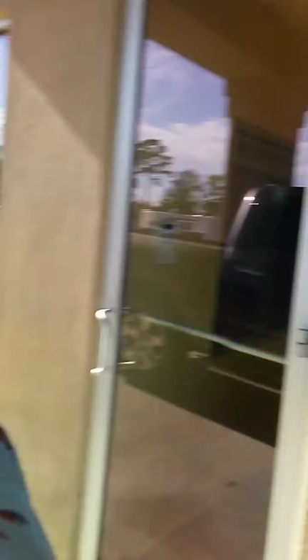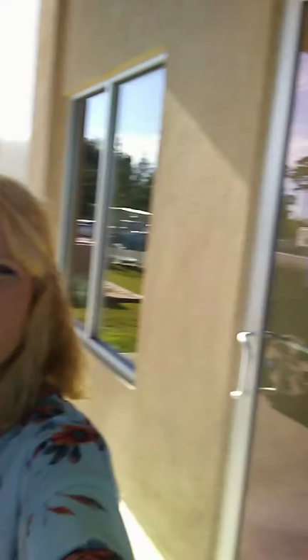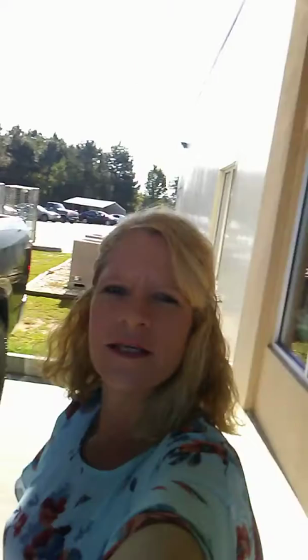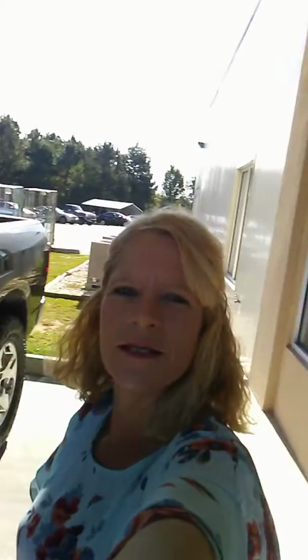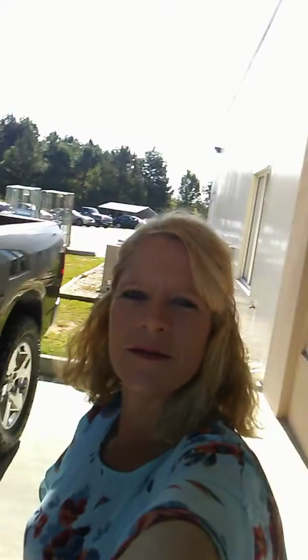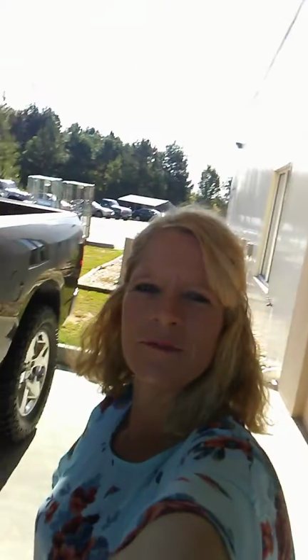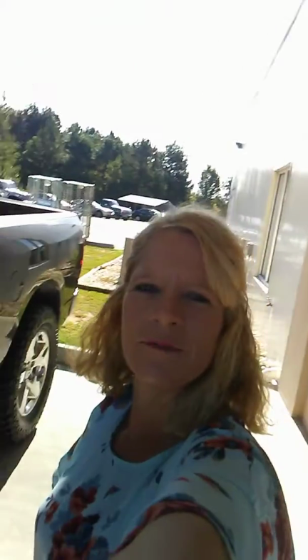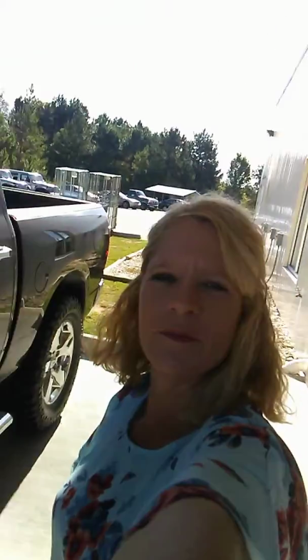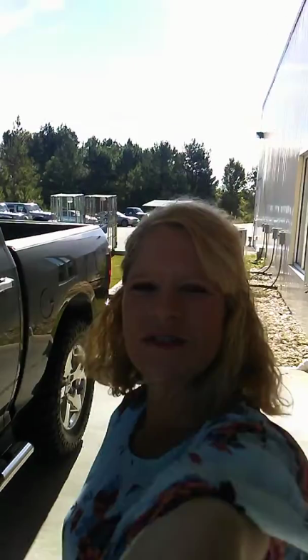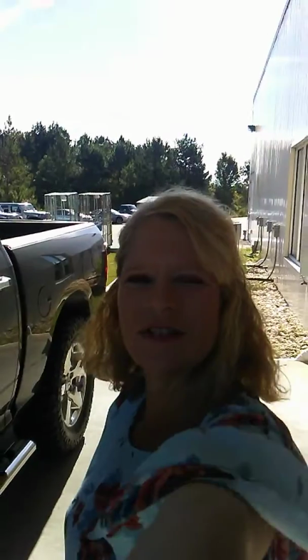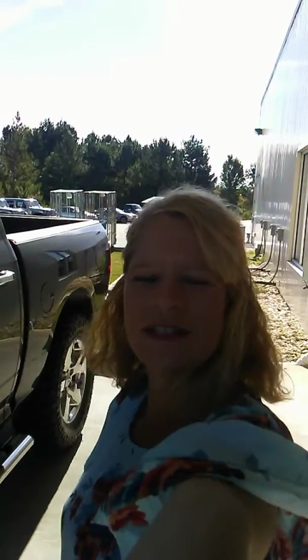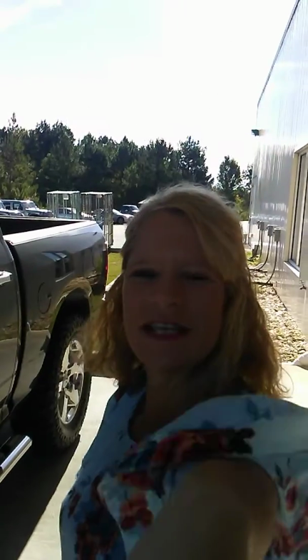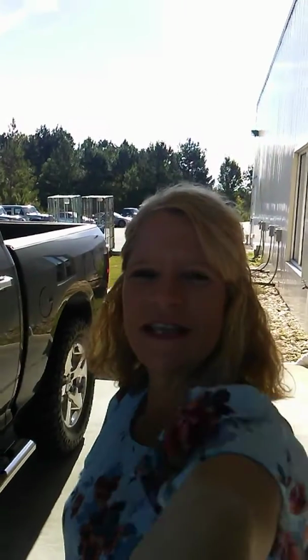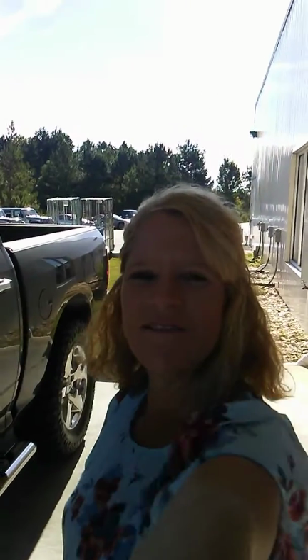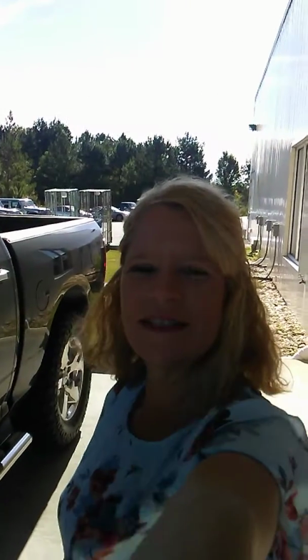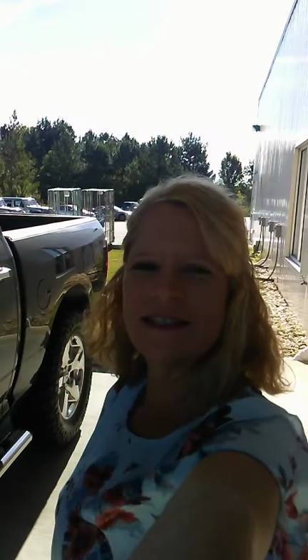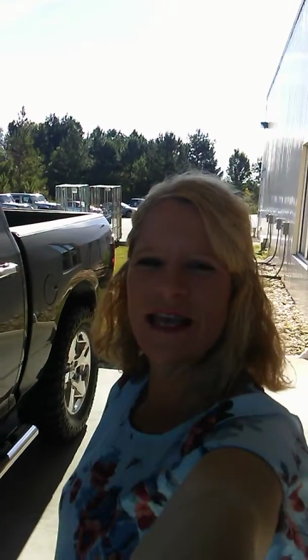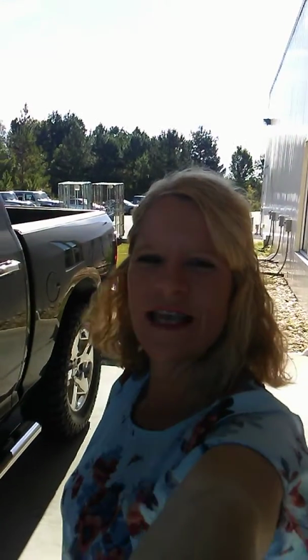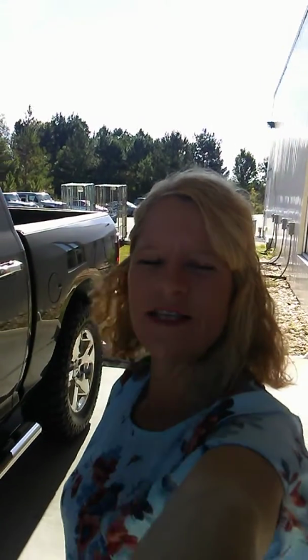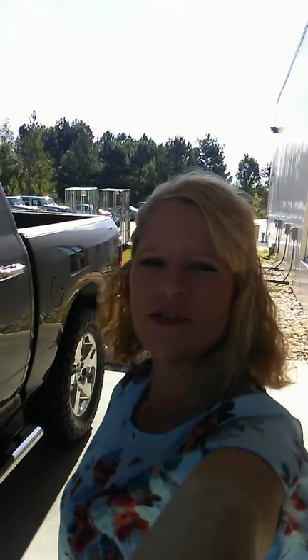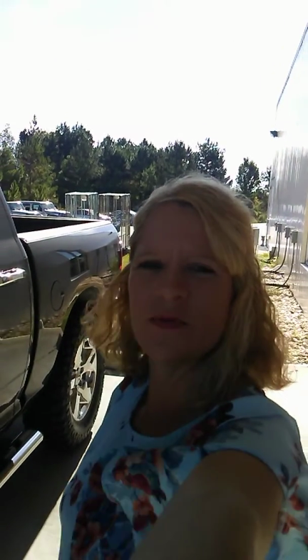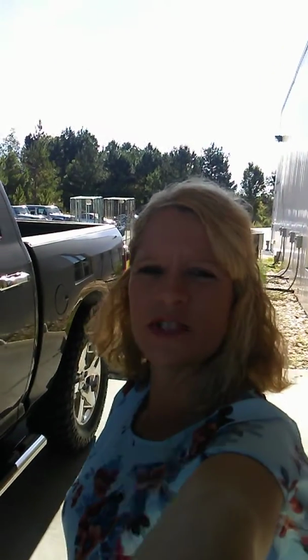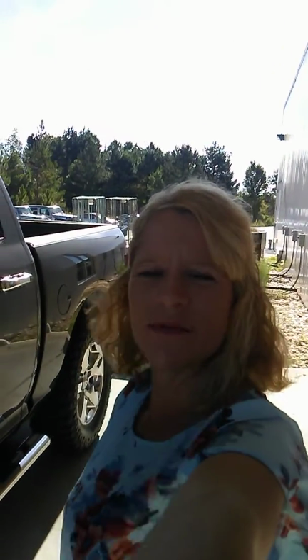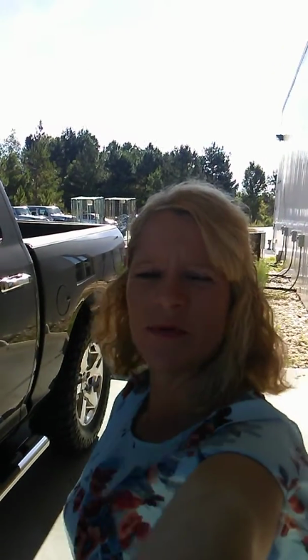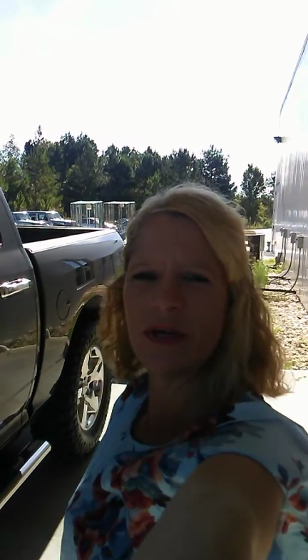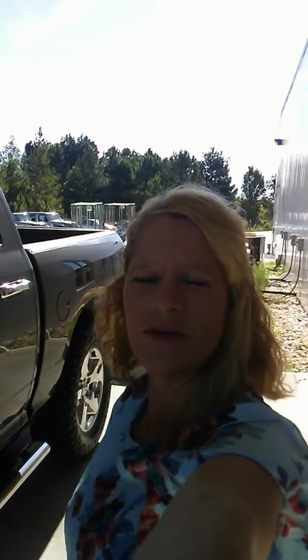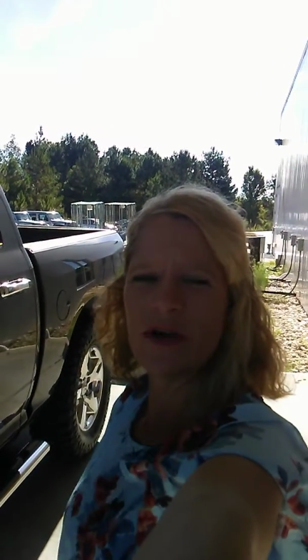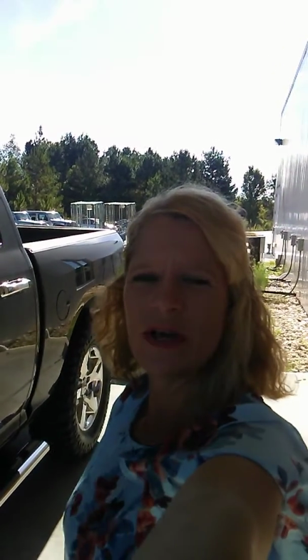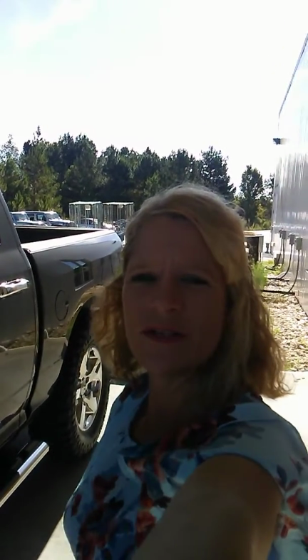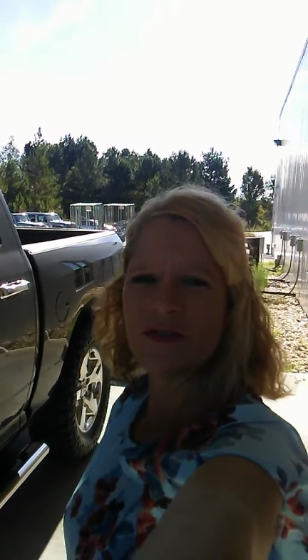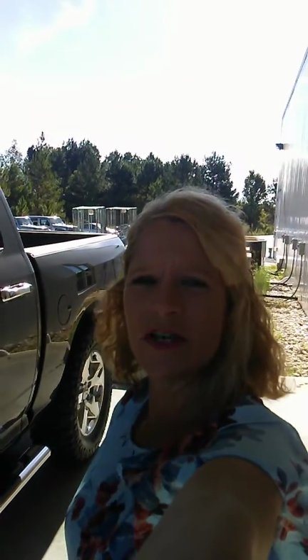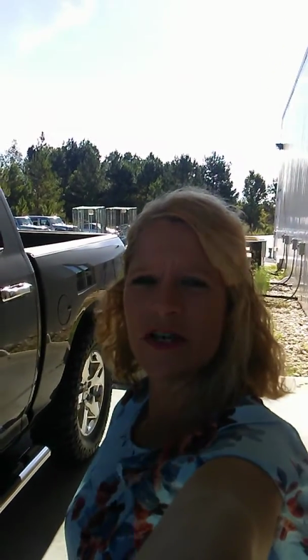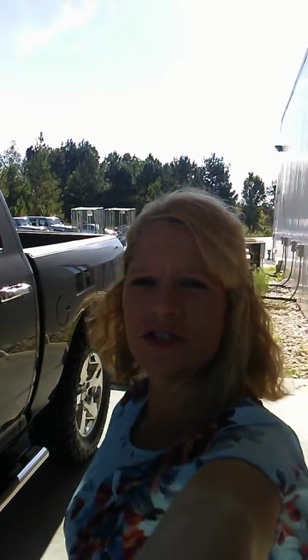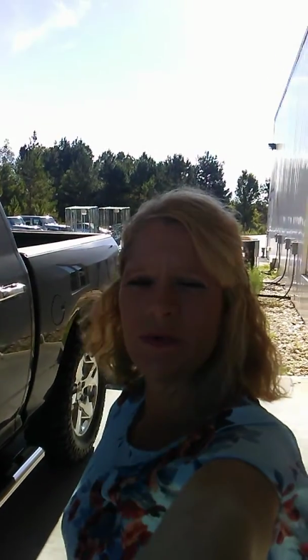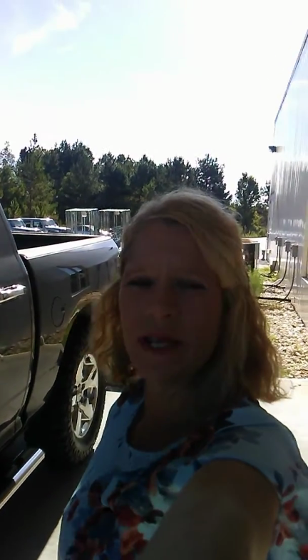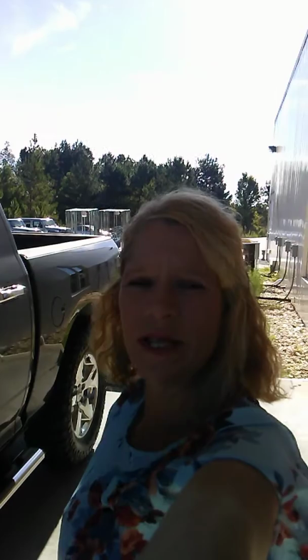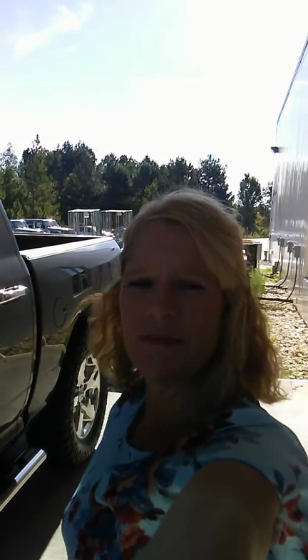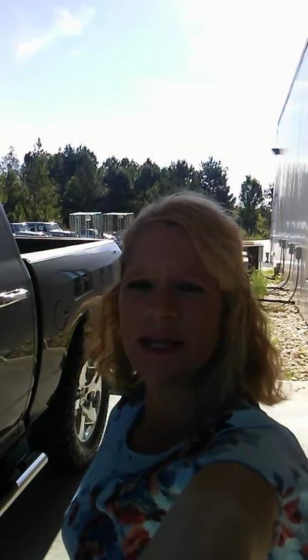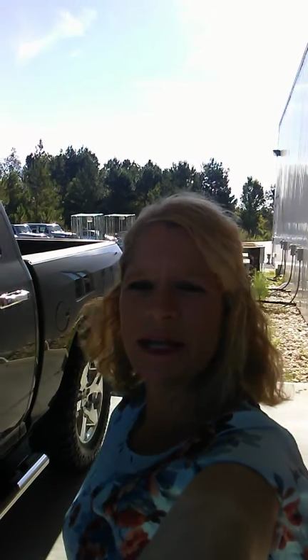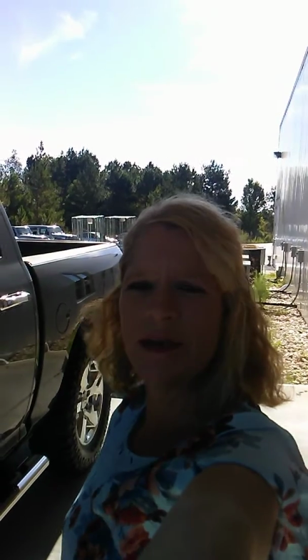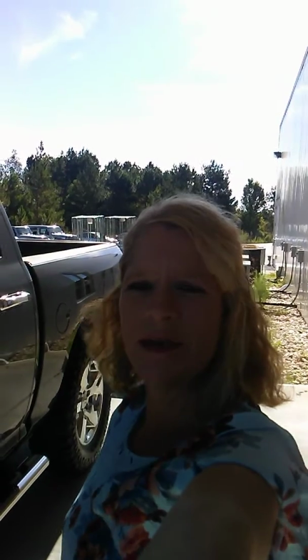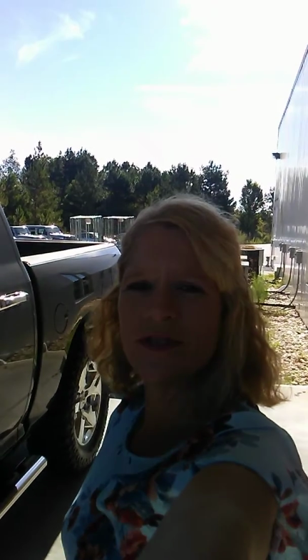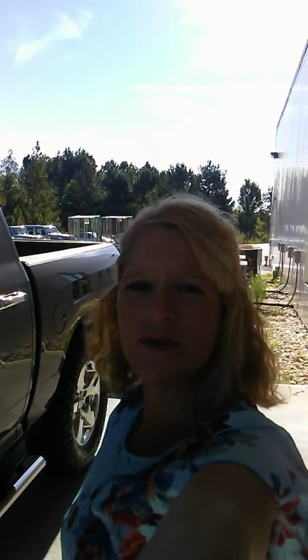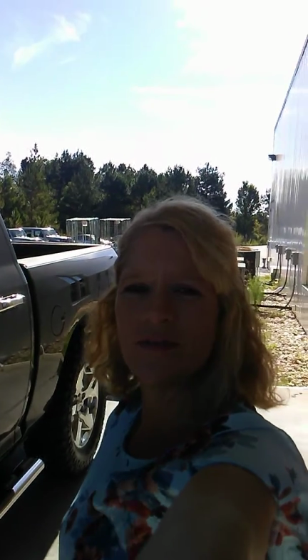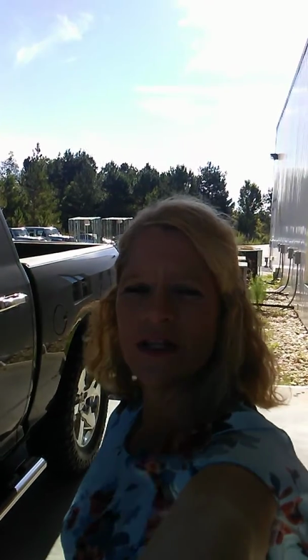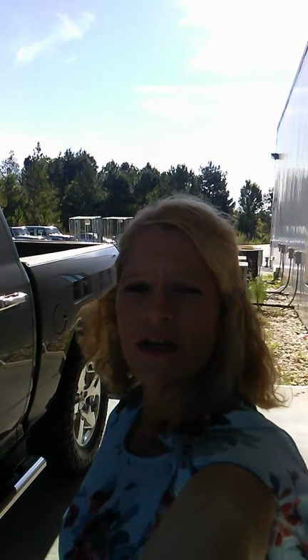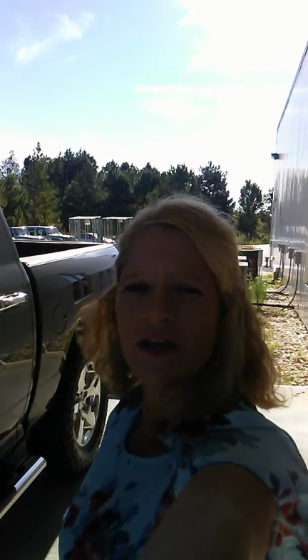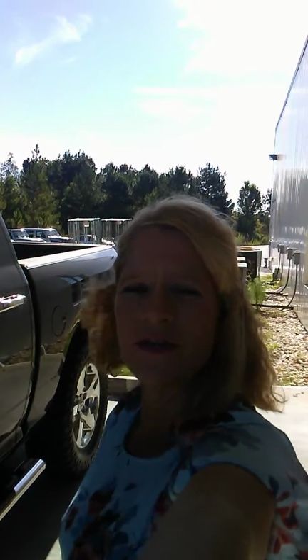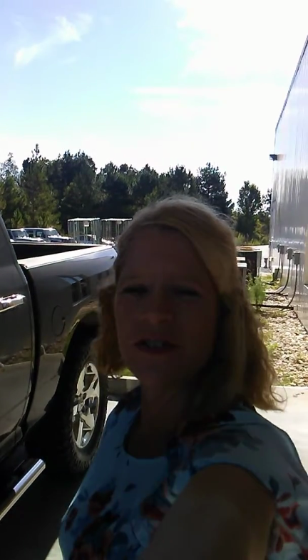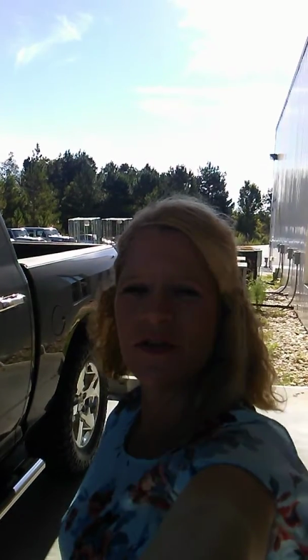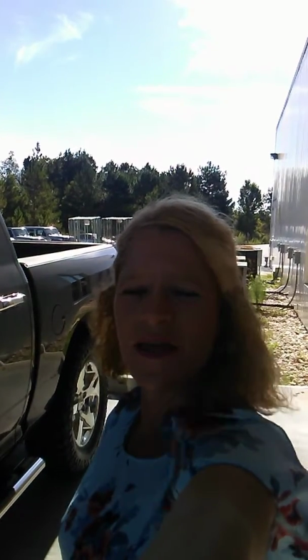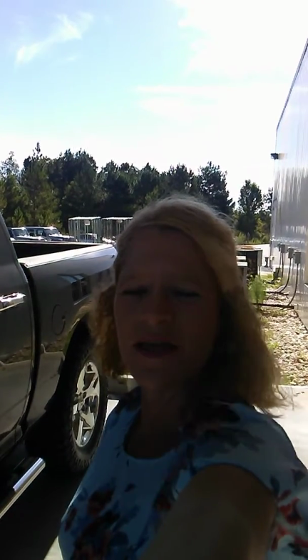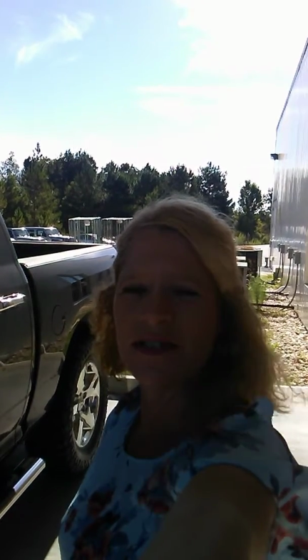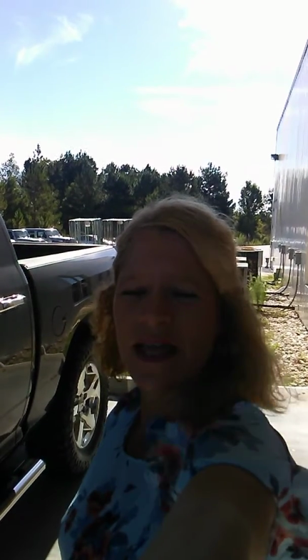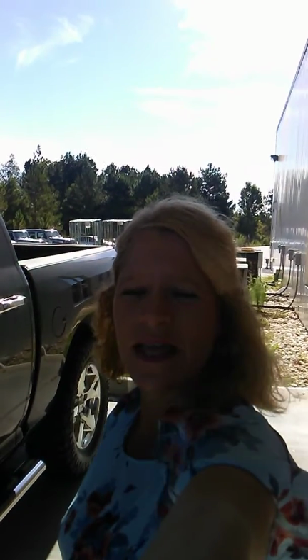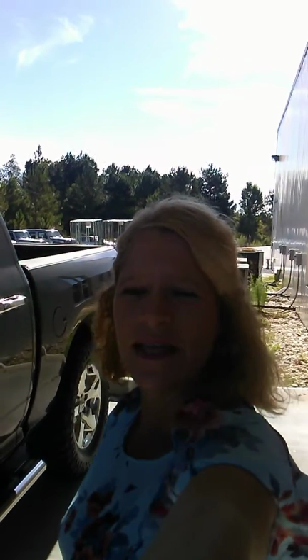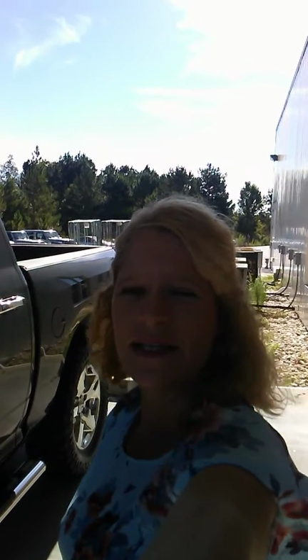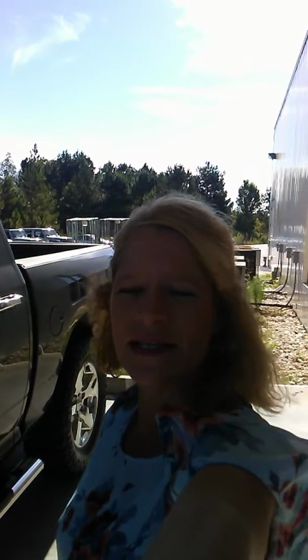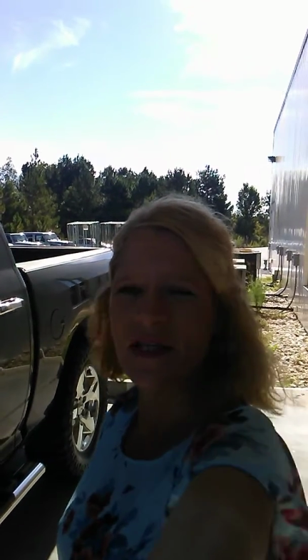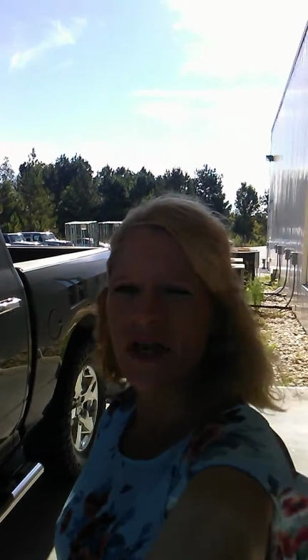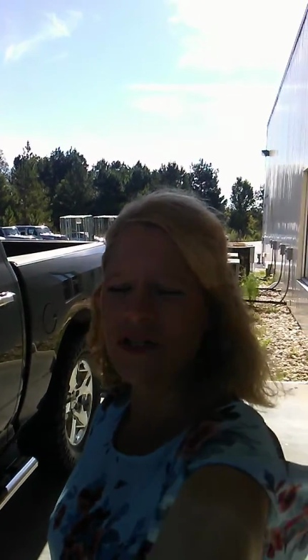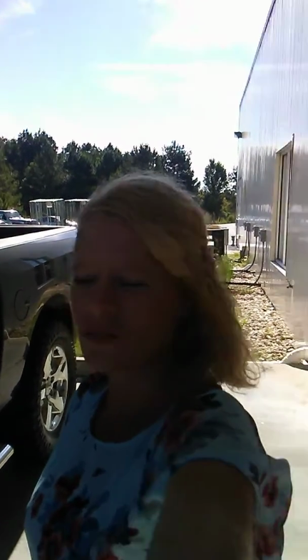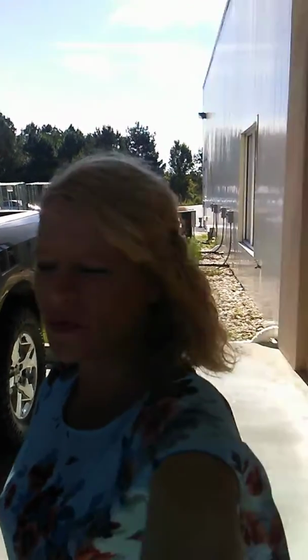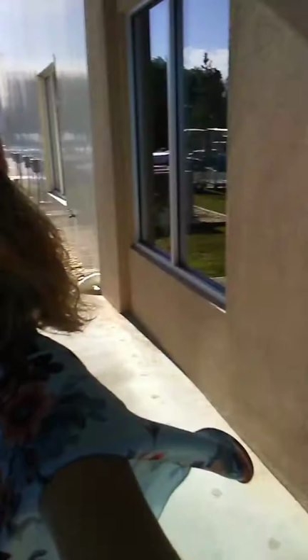Good morning, Mr. Steve. This is Angel with Gina Brant Chrysler Dodge Jeep and Ram, and today I want to do a video of this 2018 Dodge Ram.